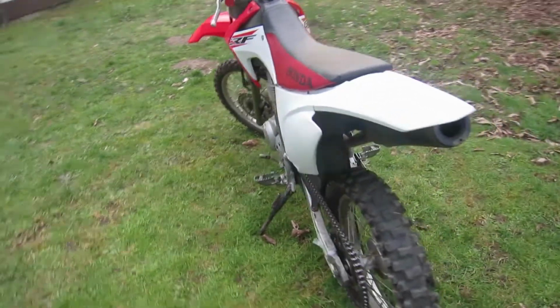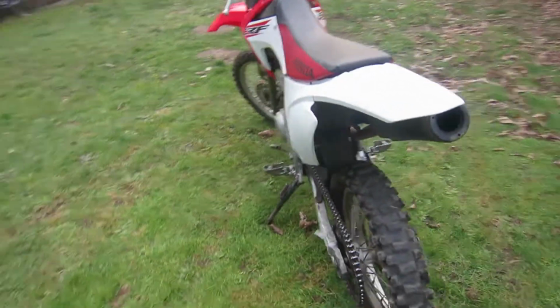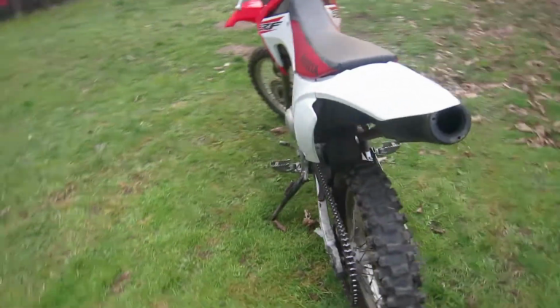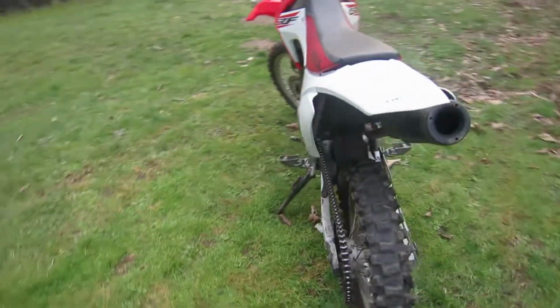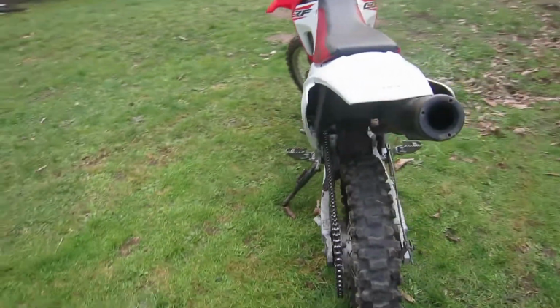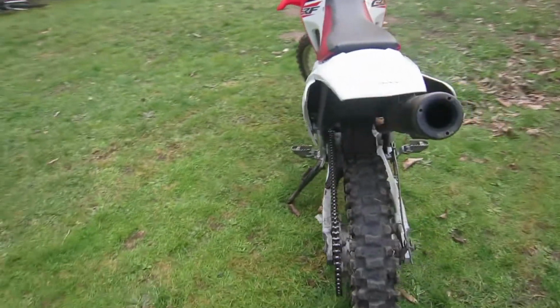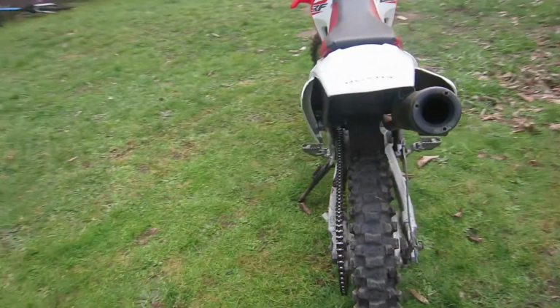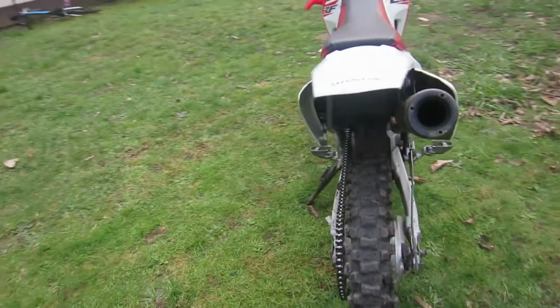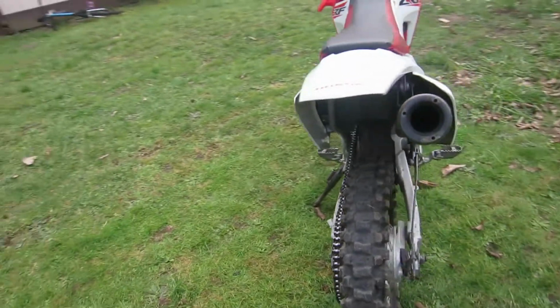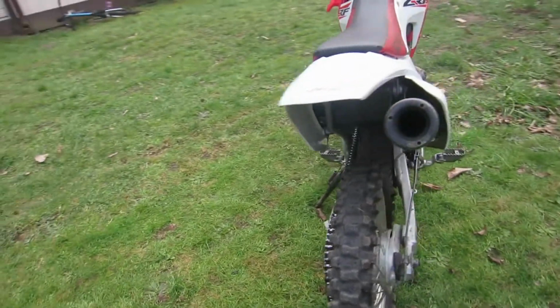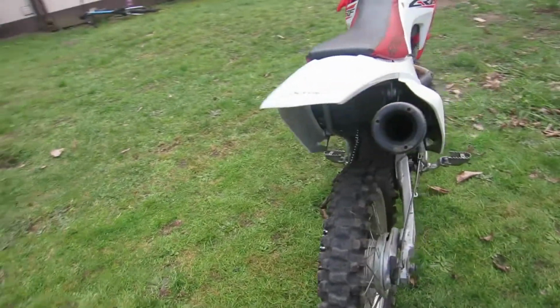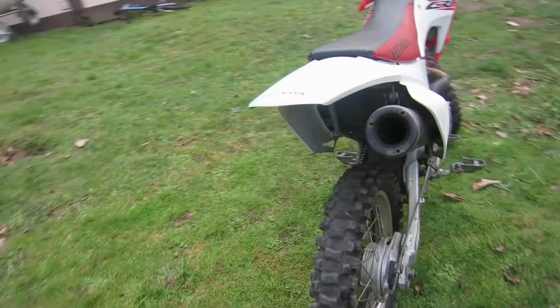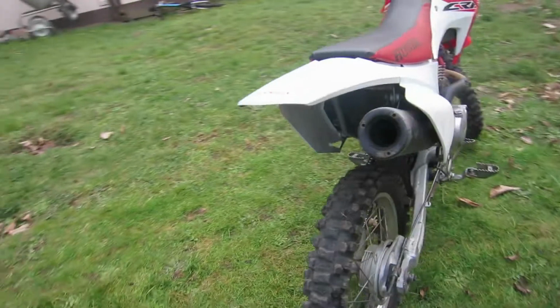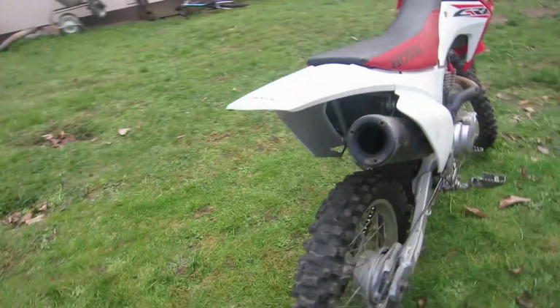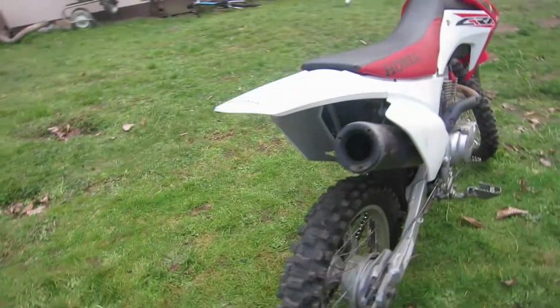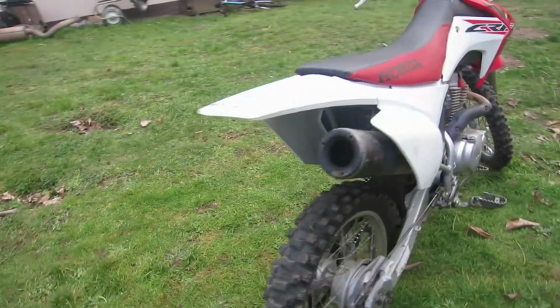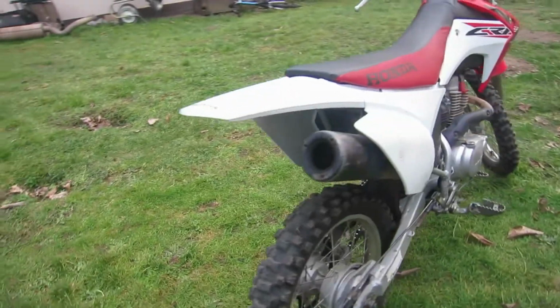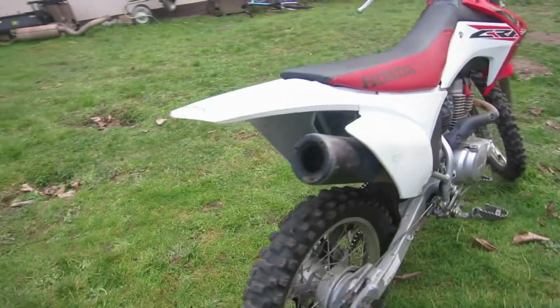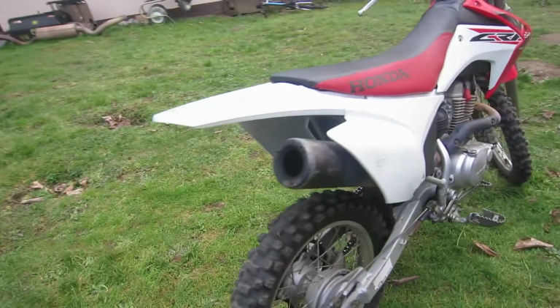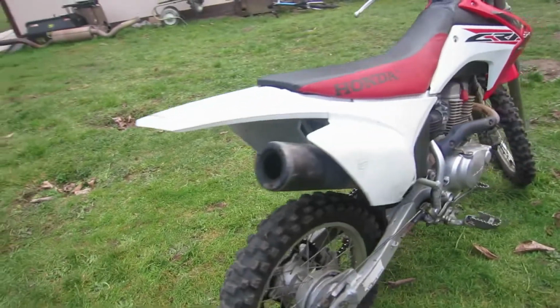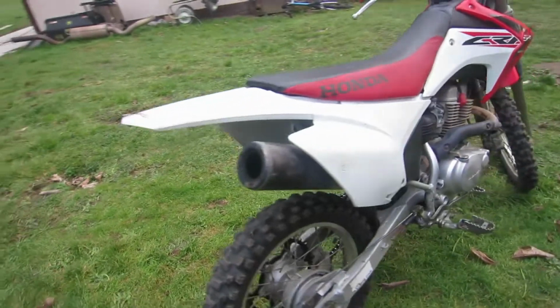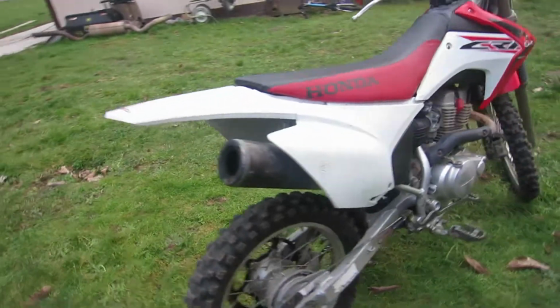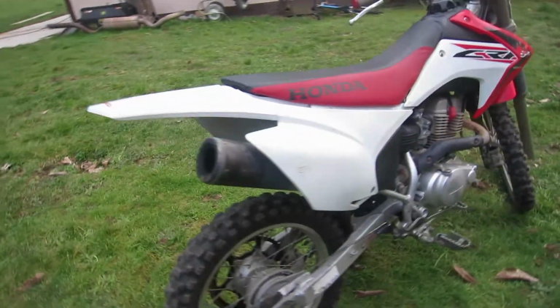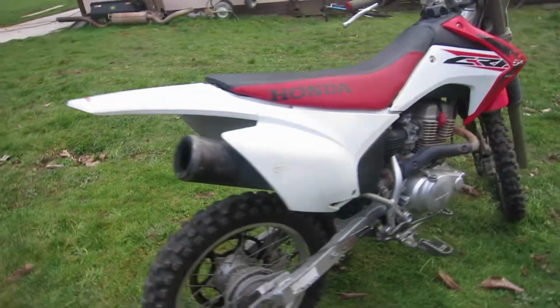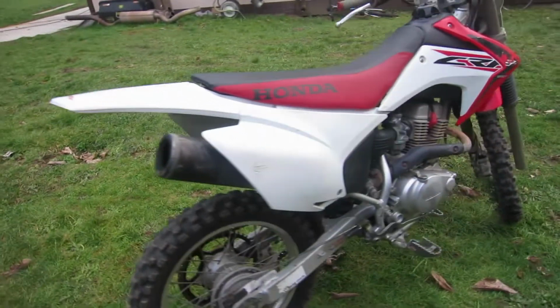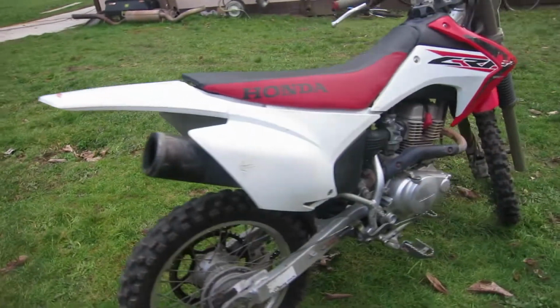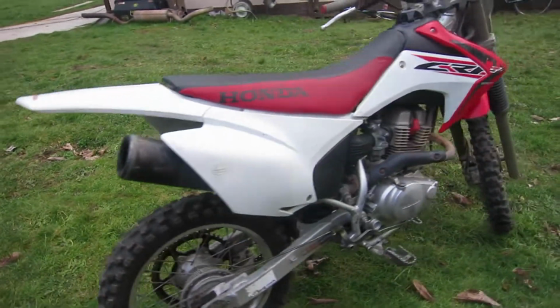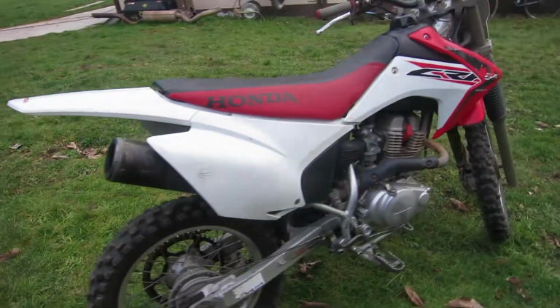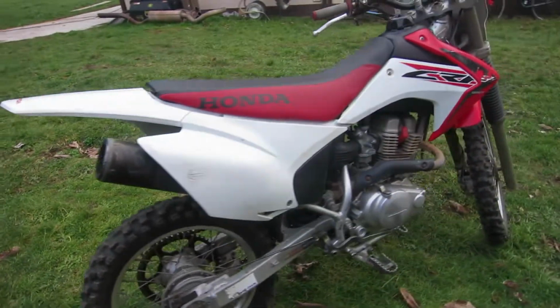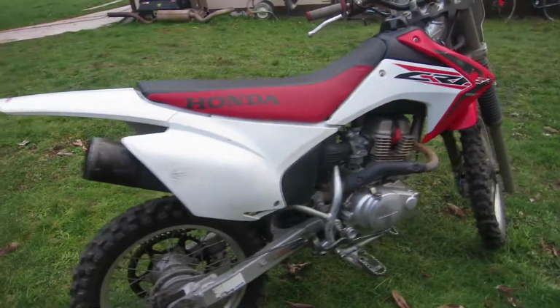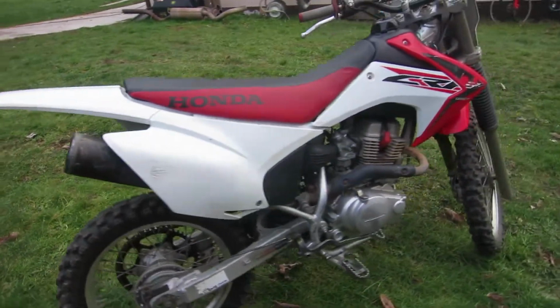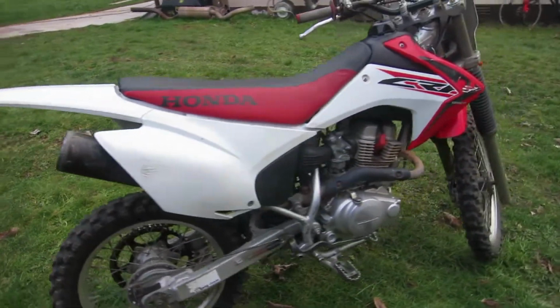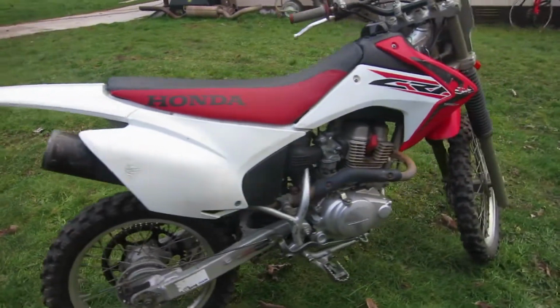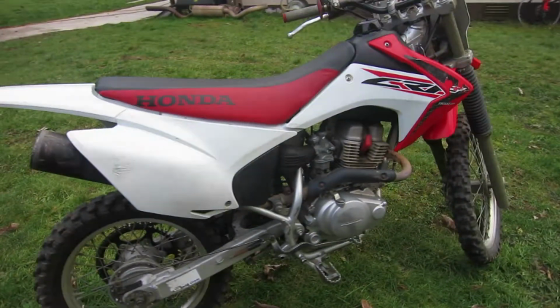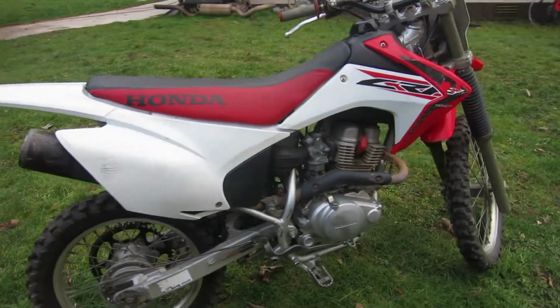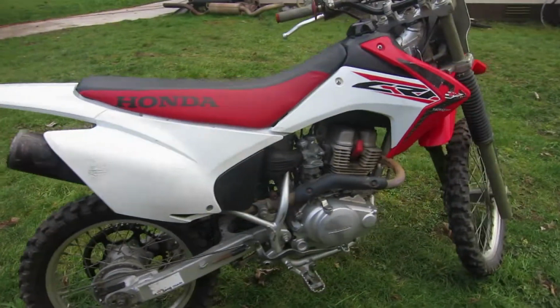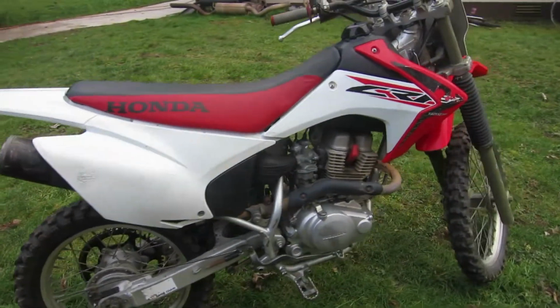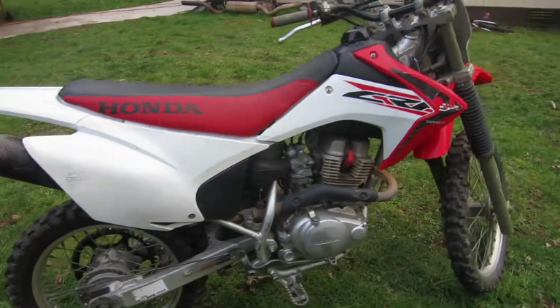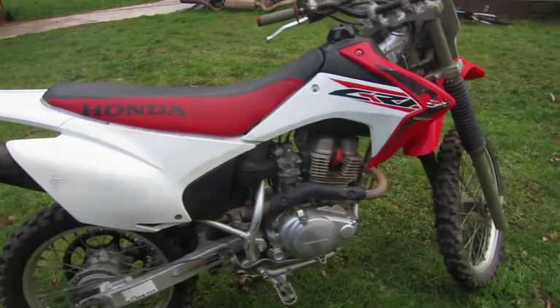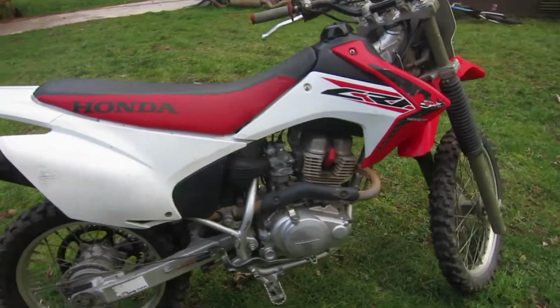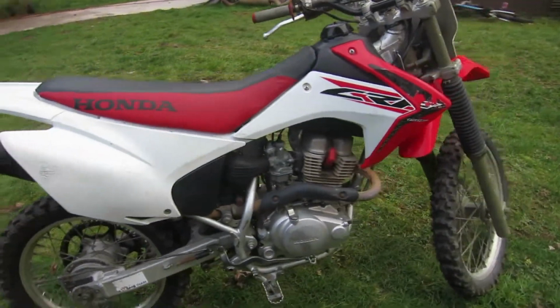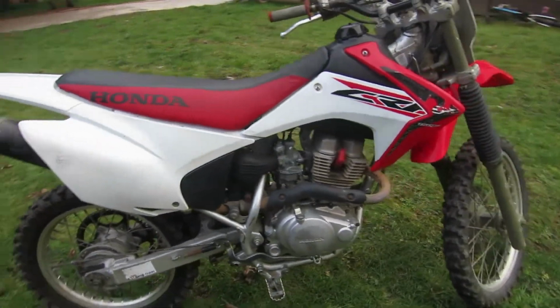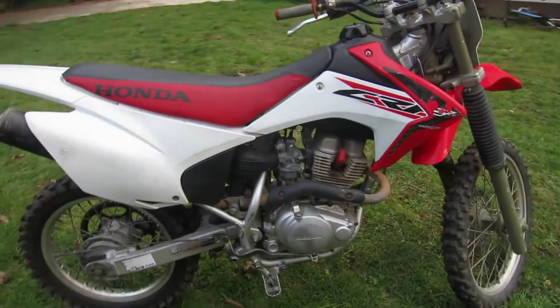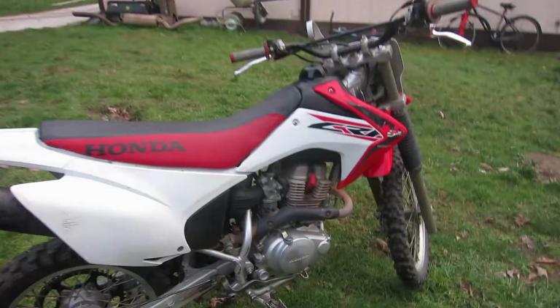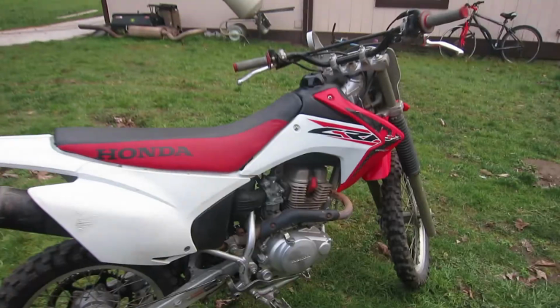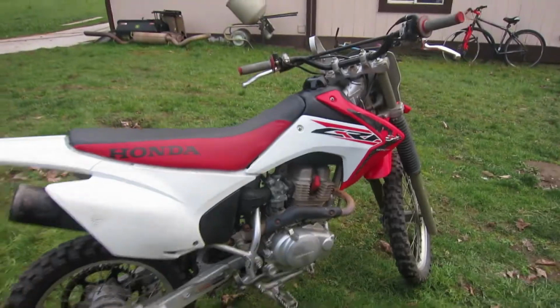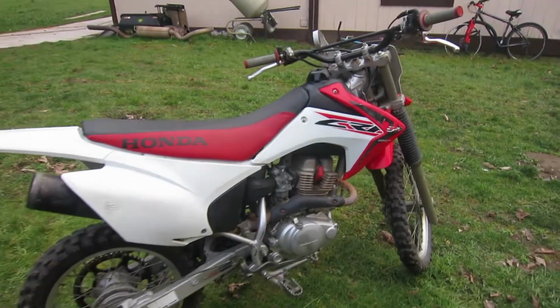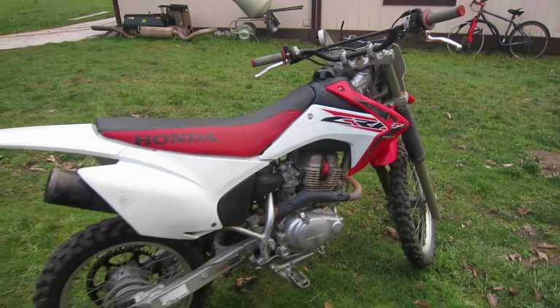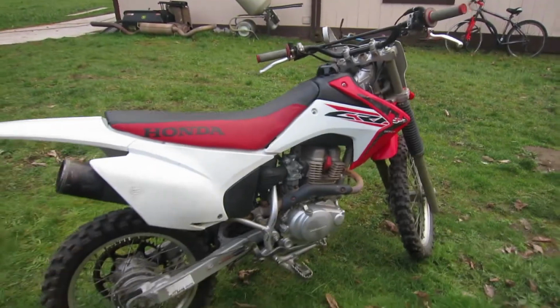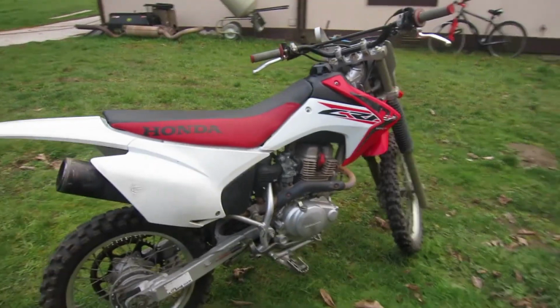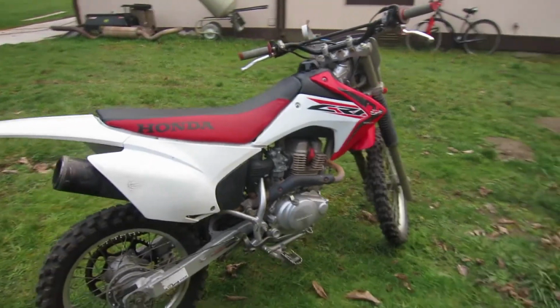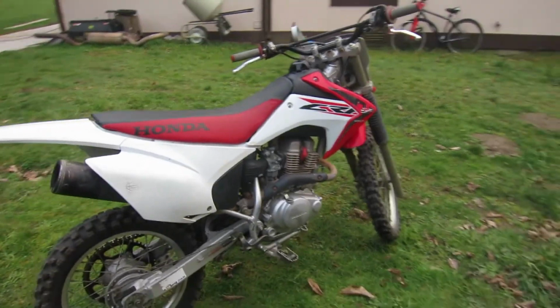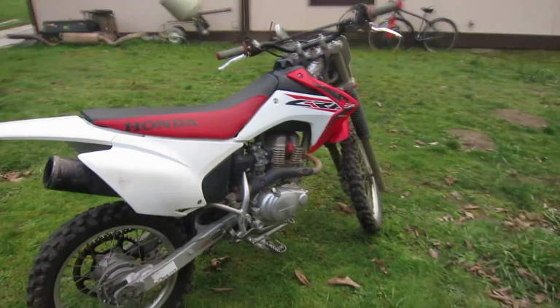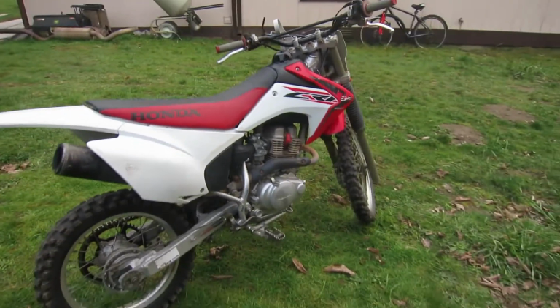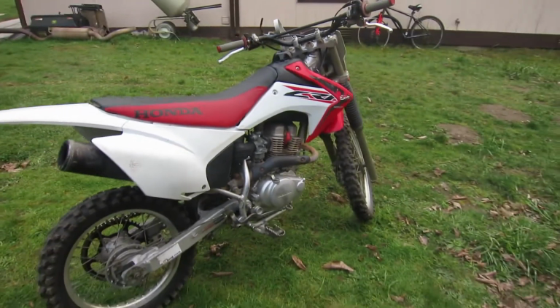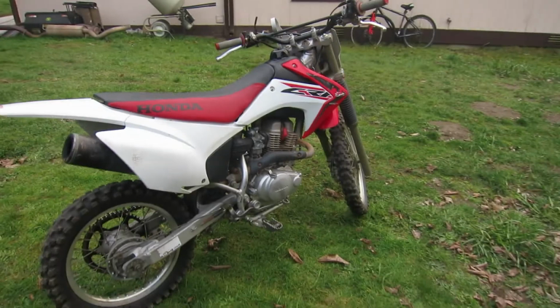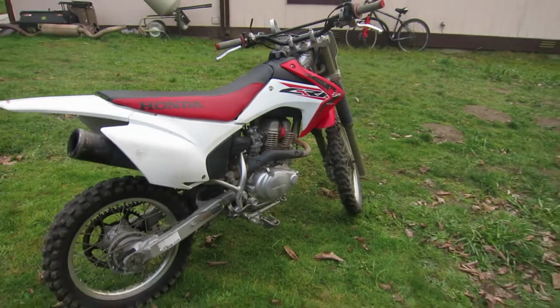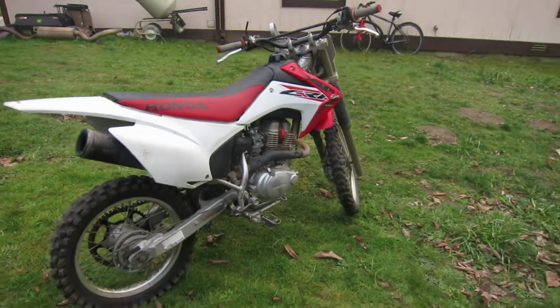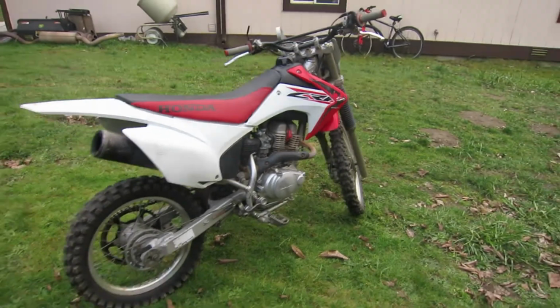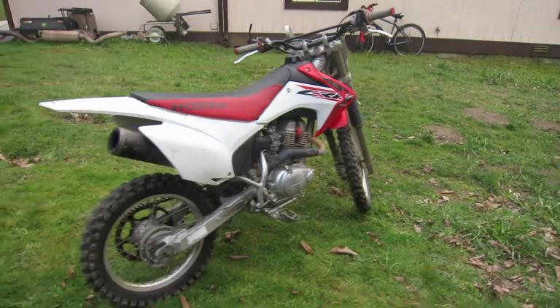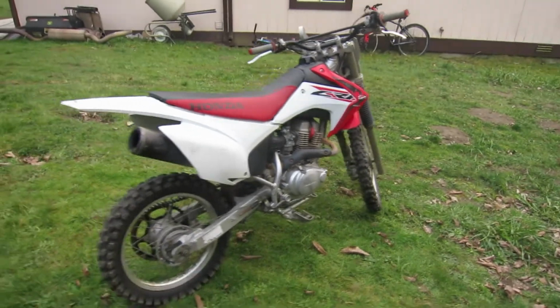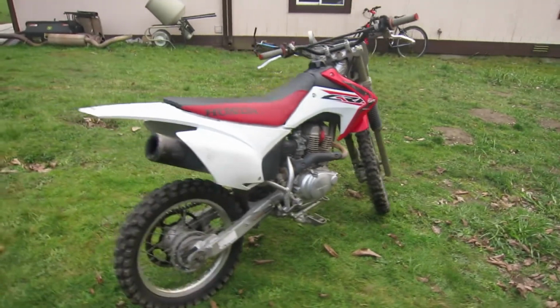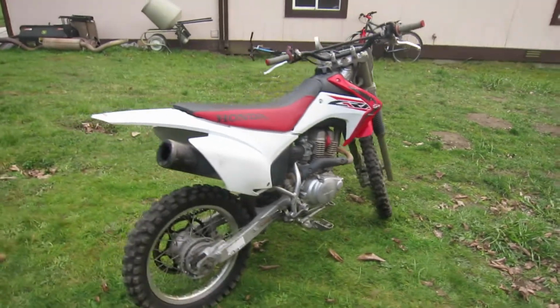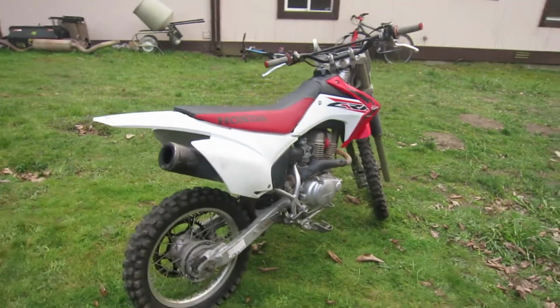The ground clearance on this bike is 10.1 inches, and the top speed is right about 65 miles per hour — pretty good for a 150F. Now let's give this bike some juice.